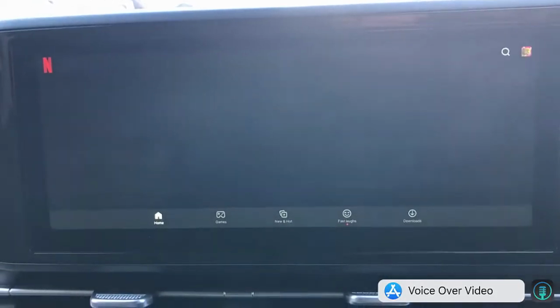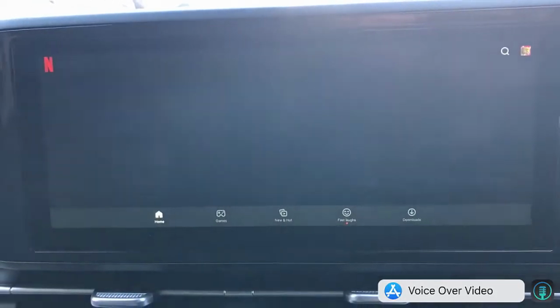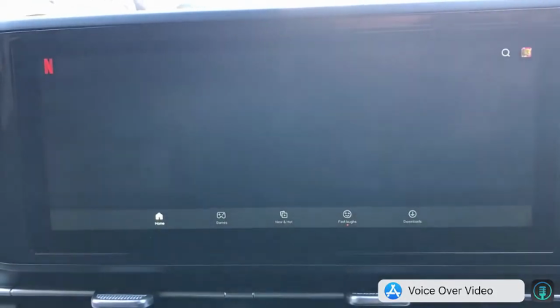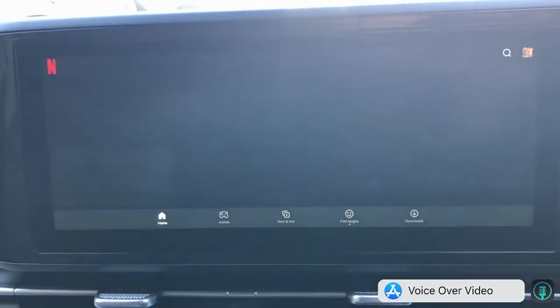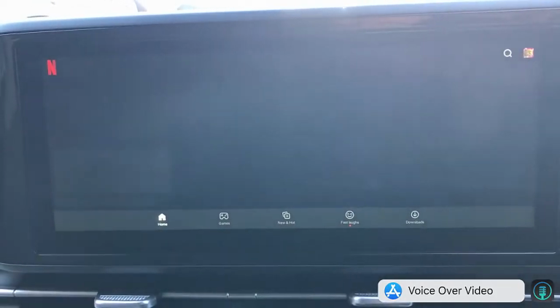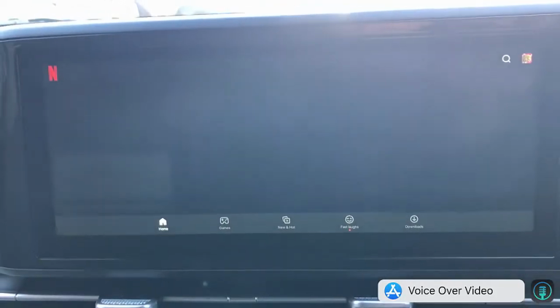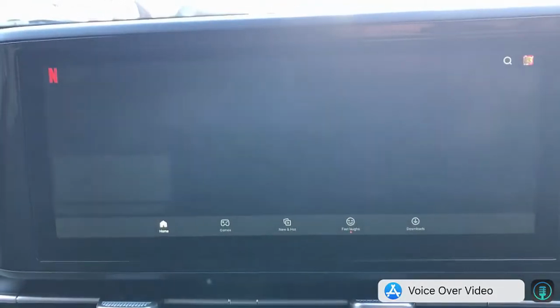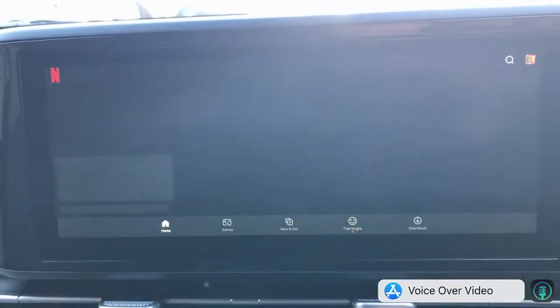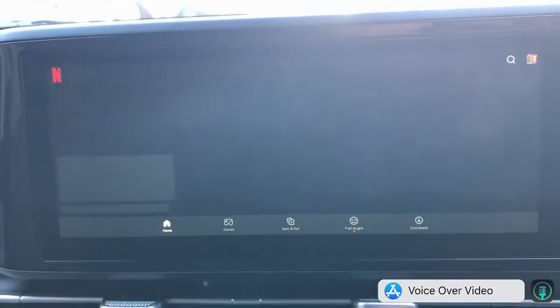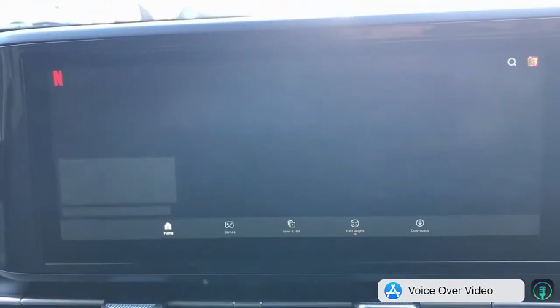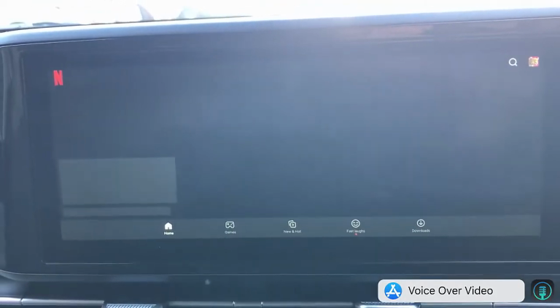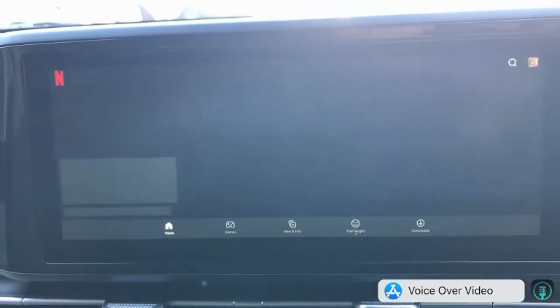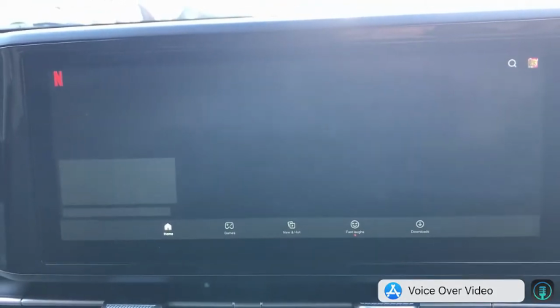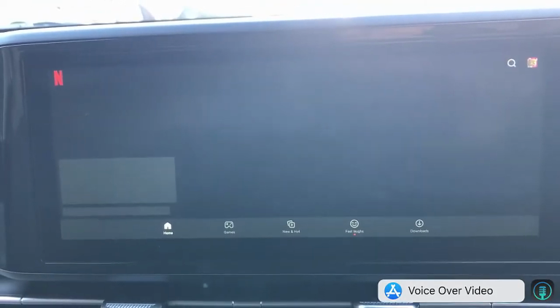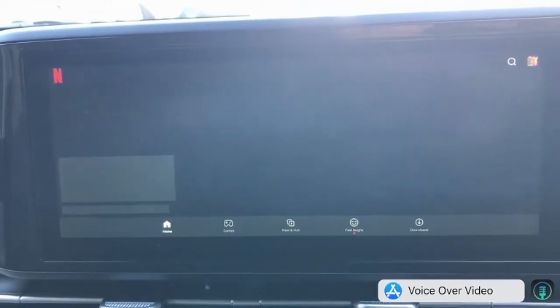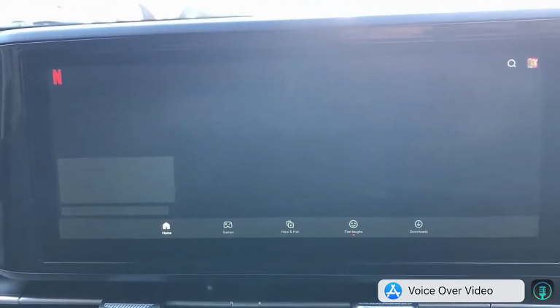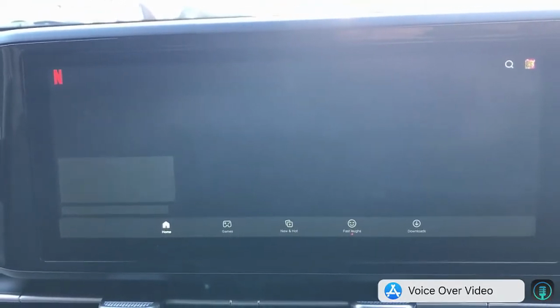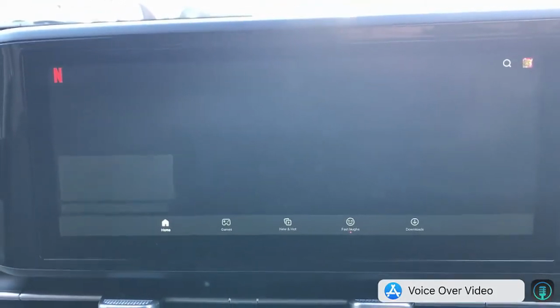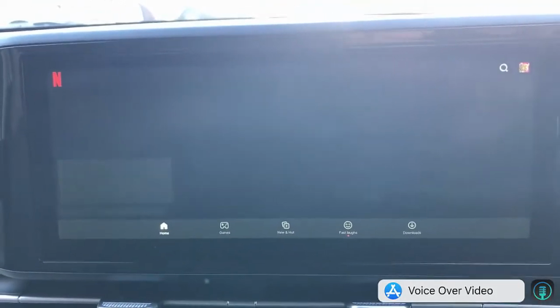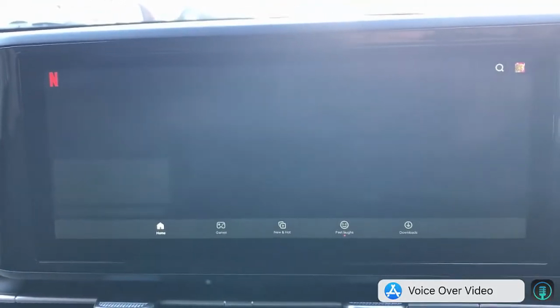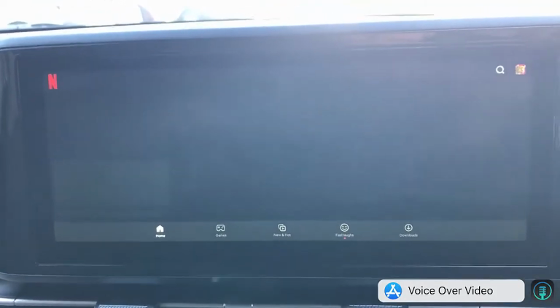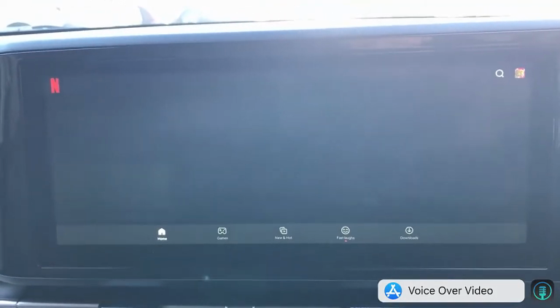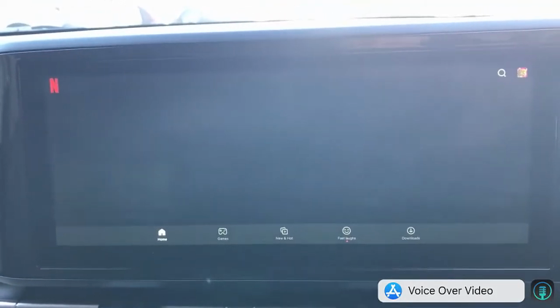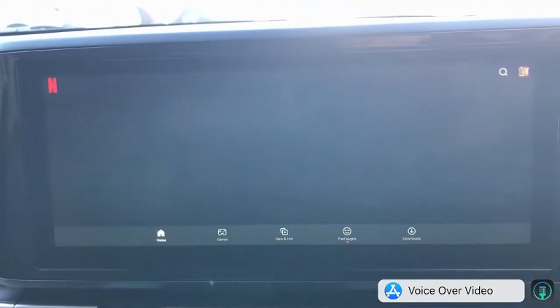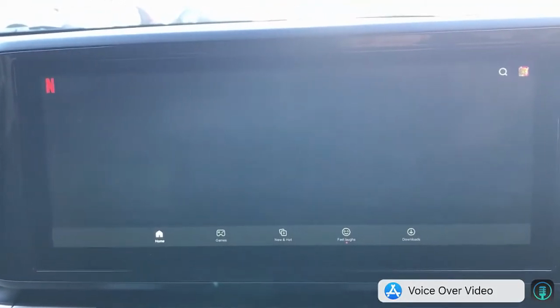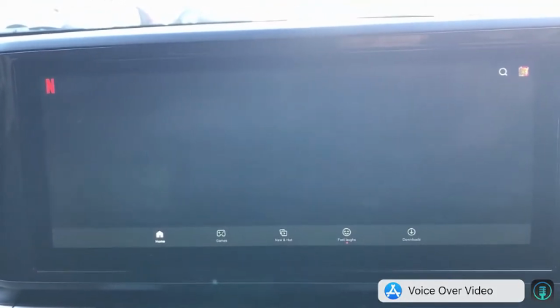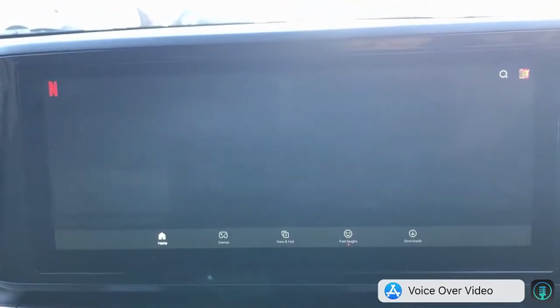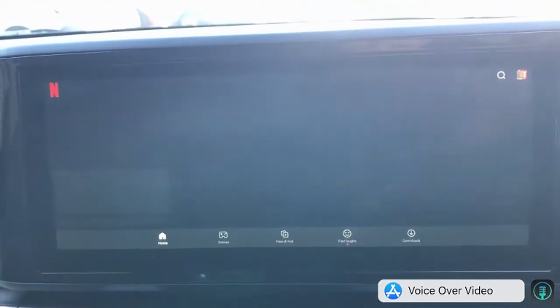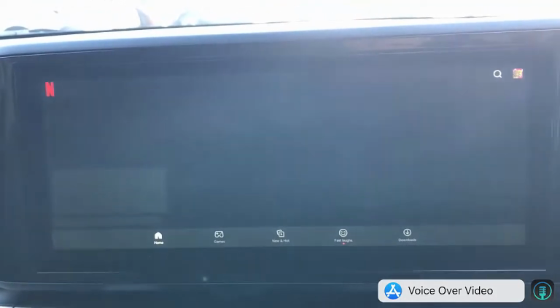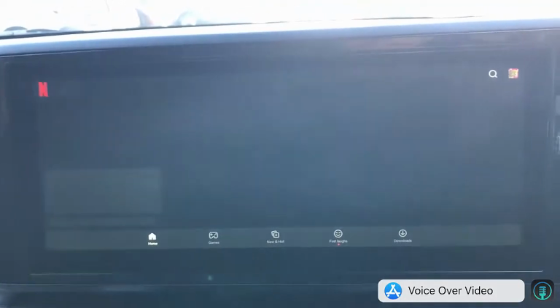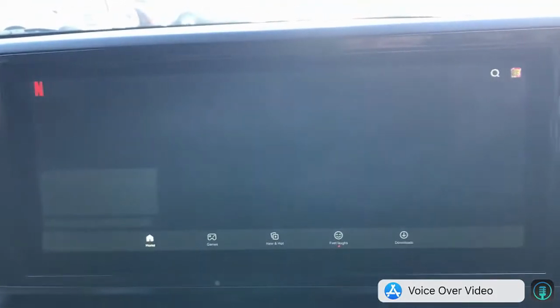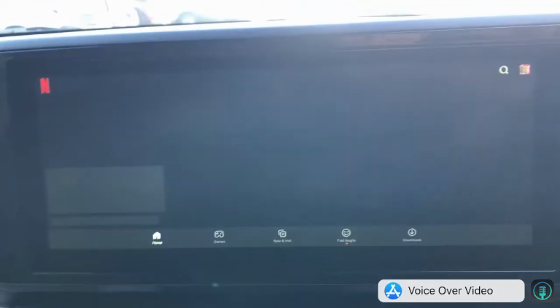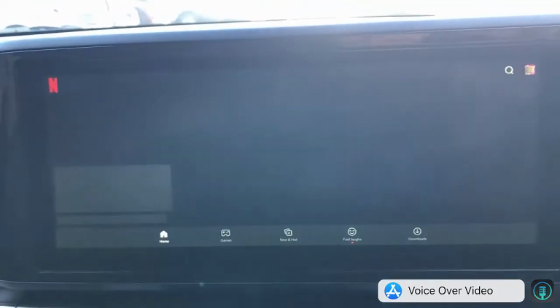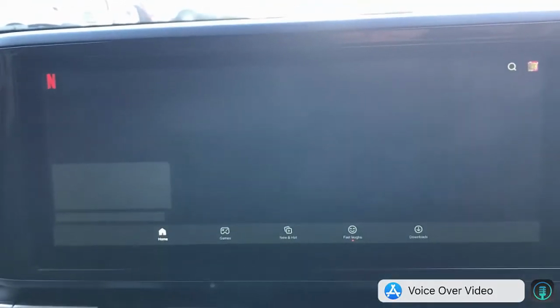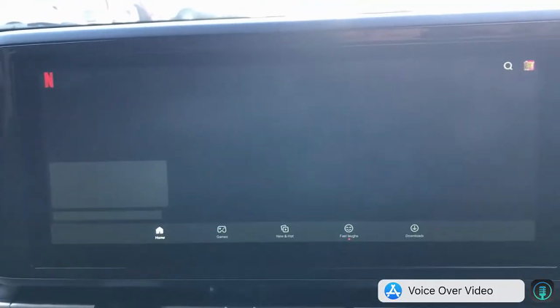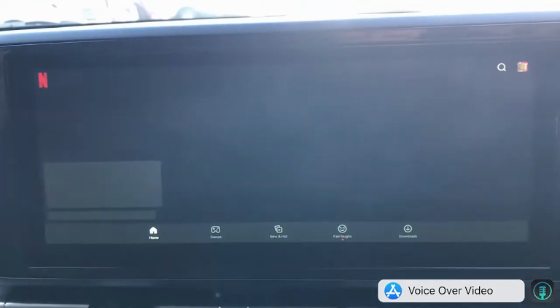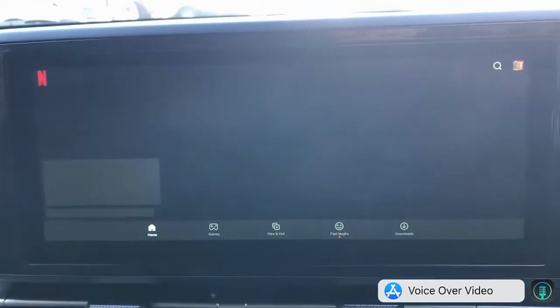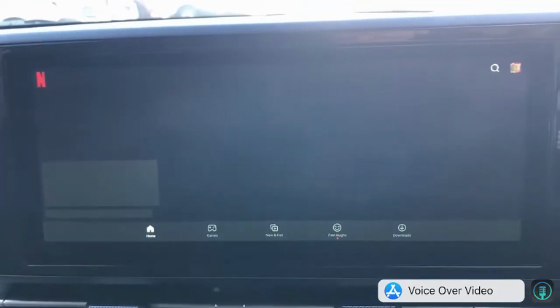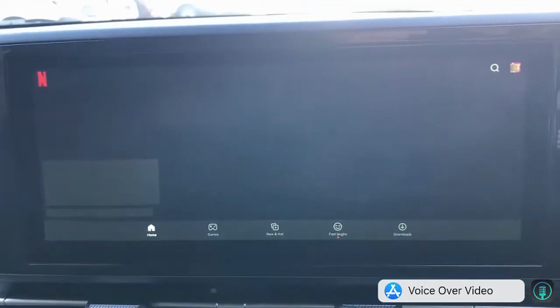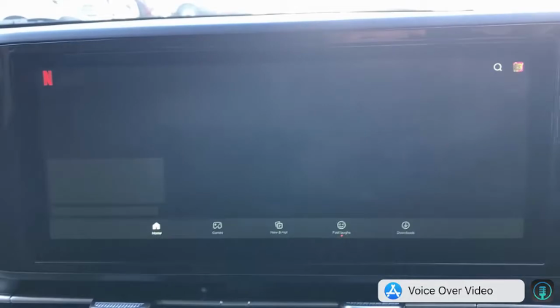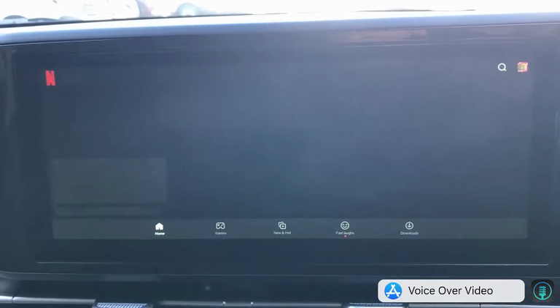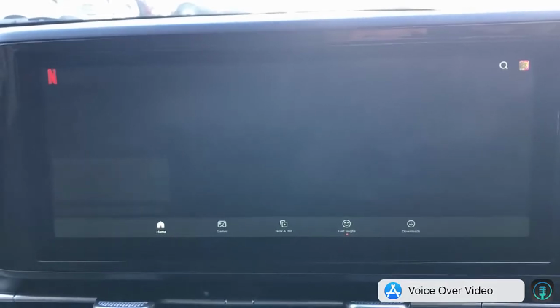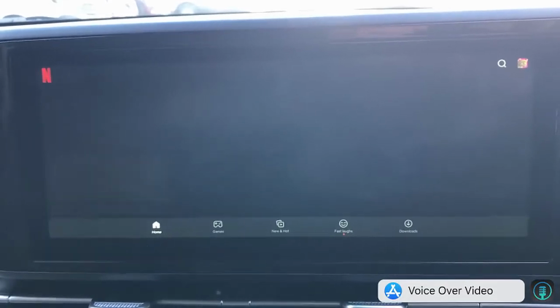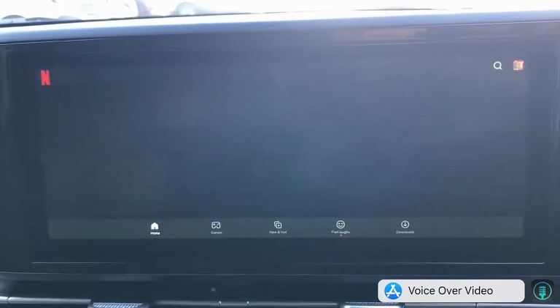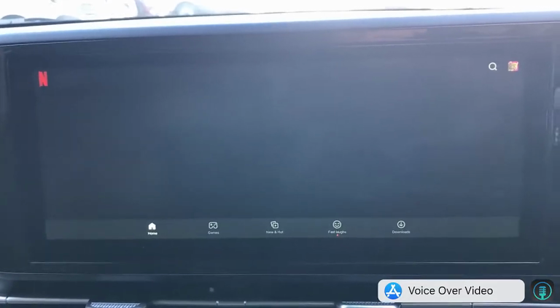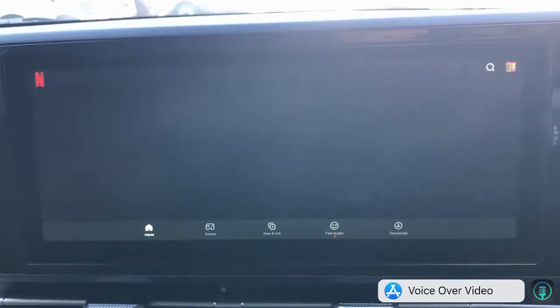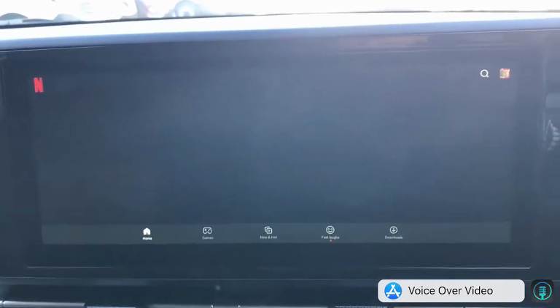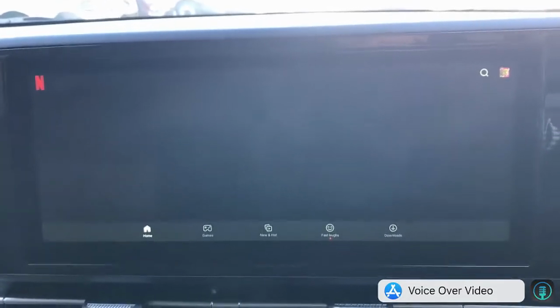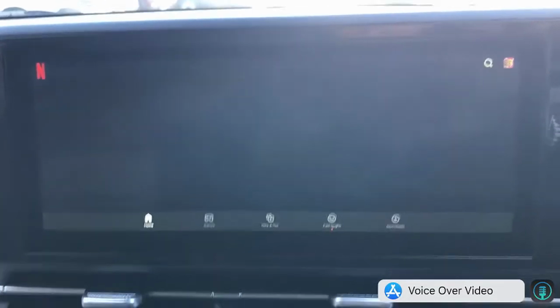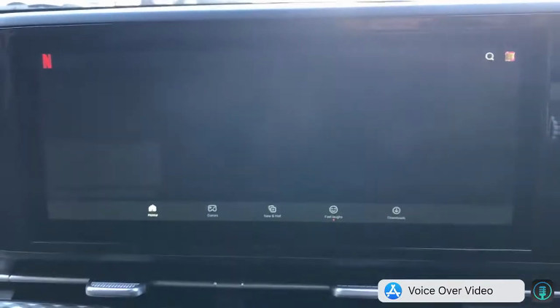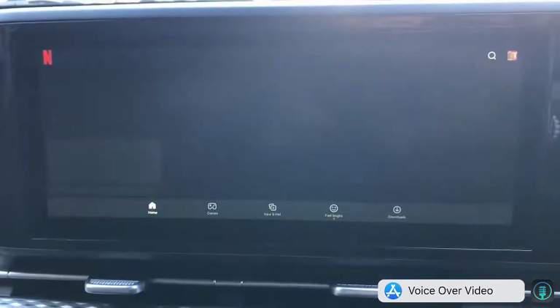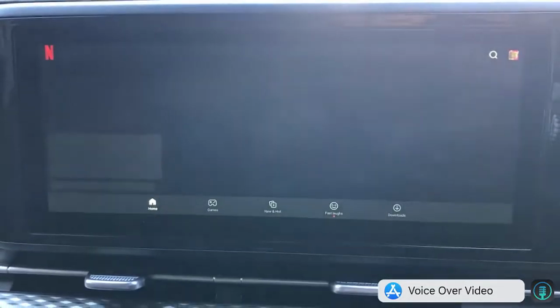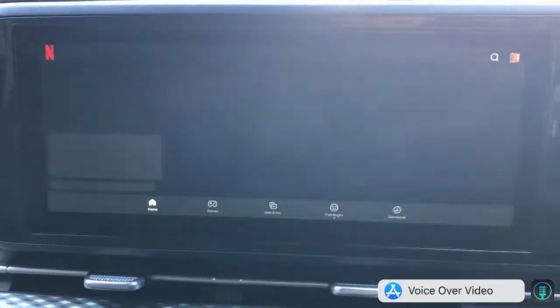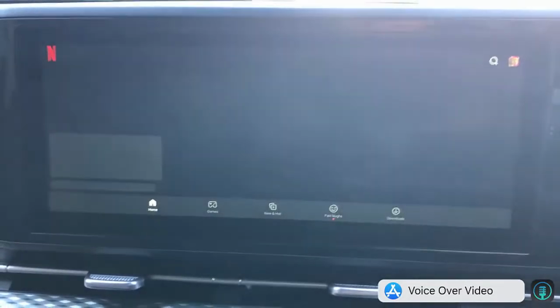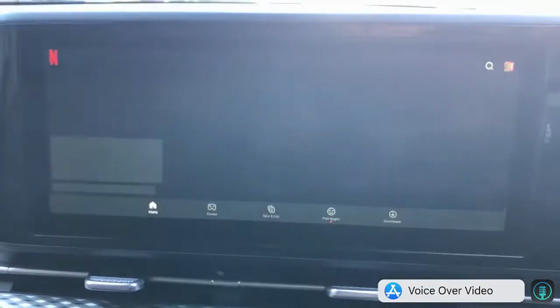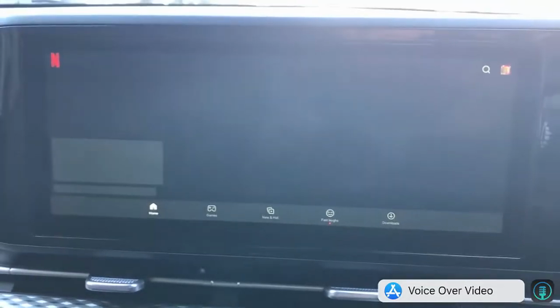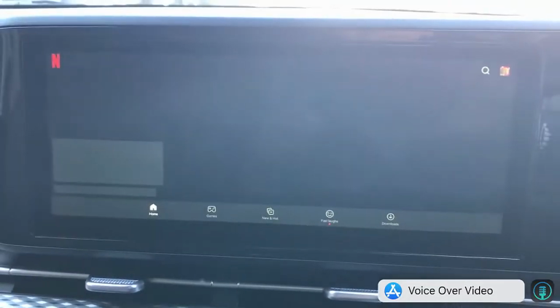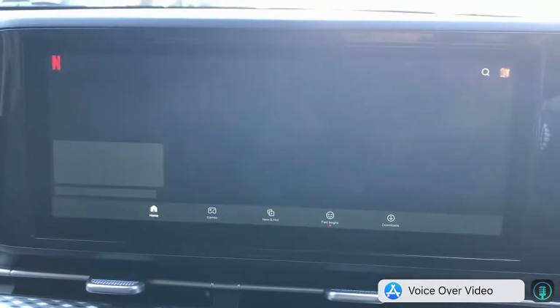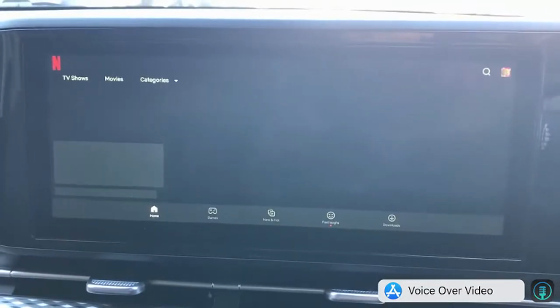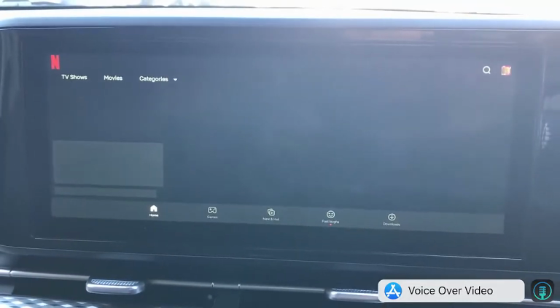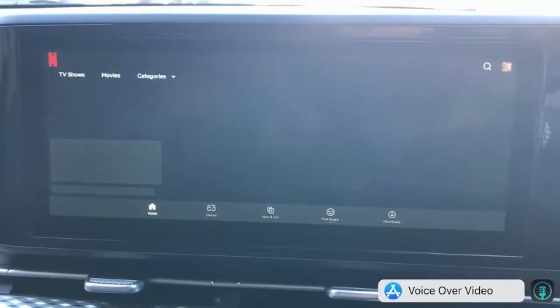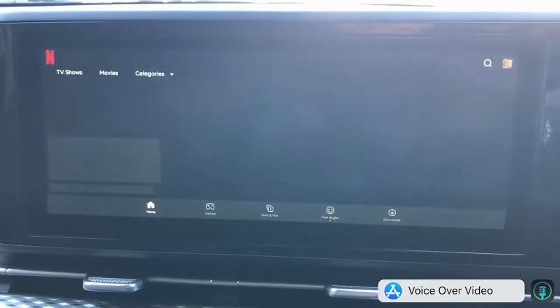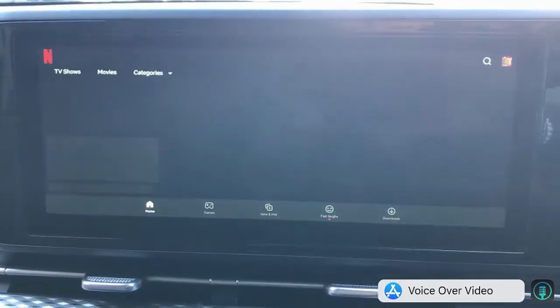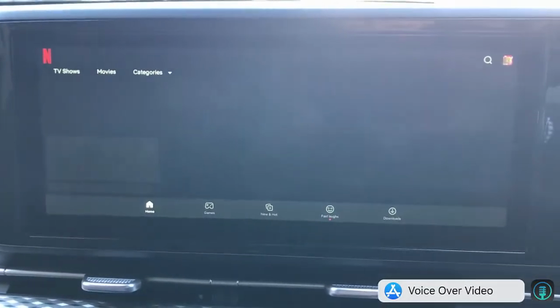Just remember, this device also has wireless CarPlay, wireless Android Auto, and multiple functionalities like mirroring and casting — so it's a great solution.